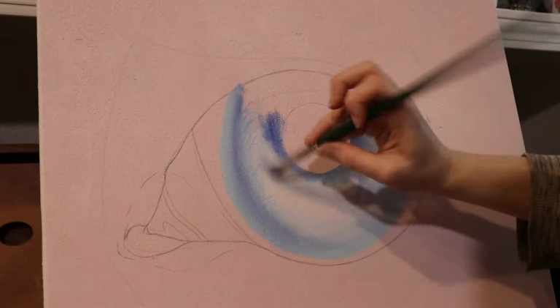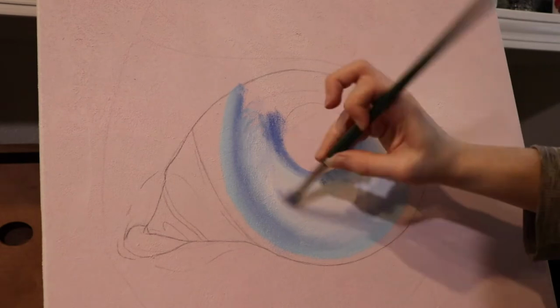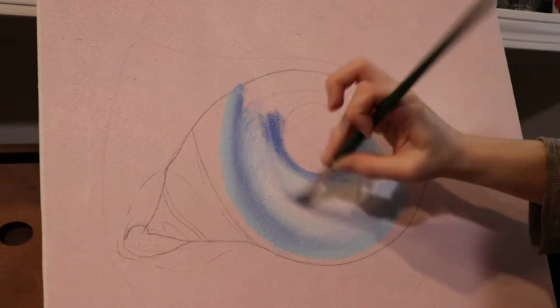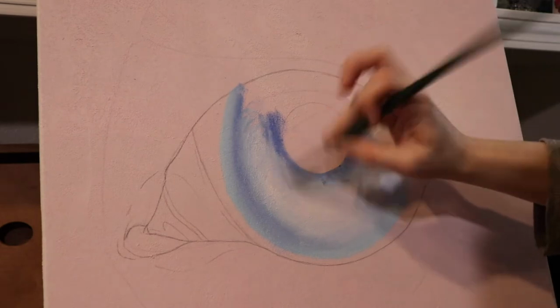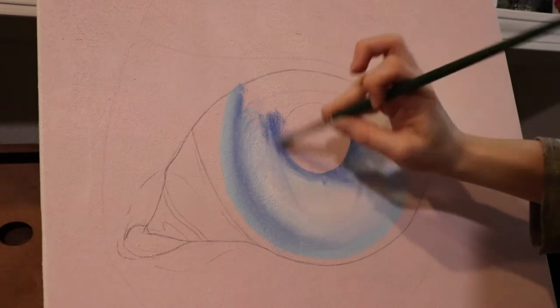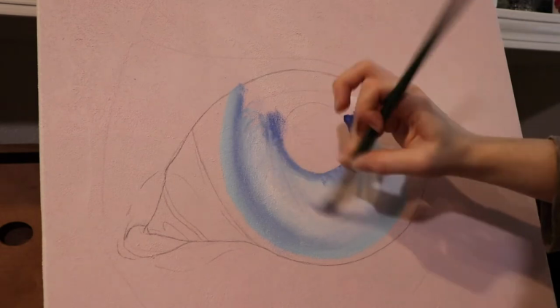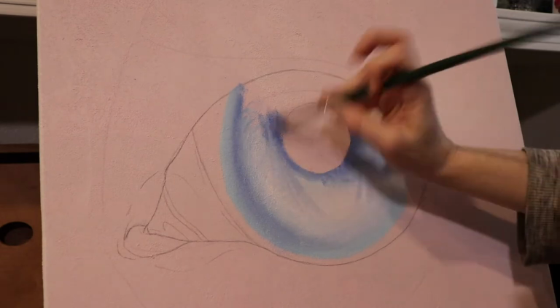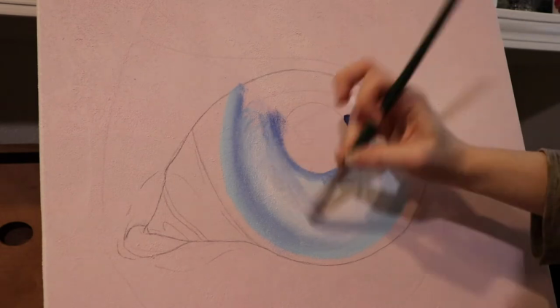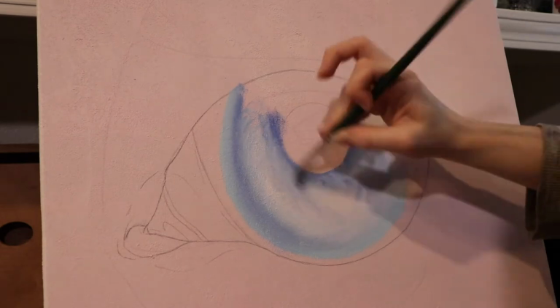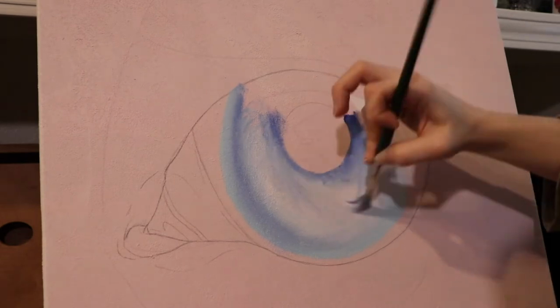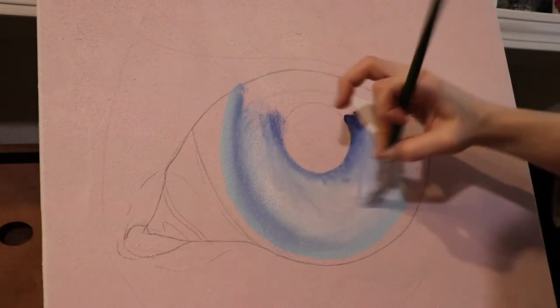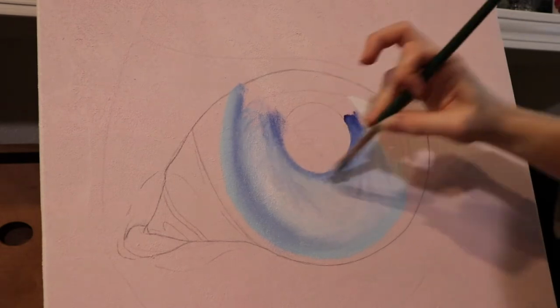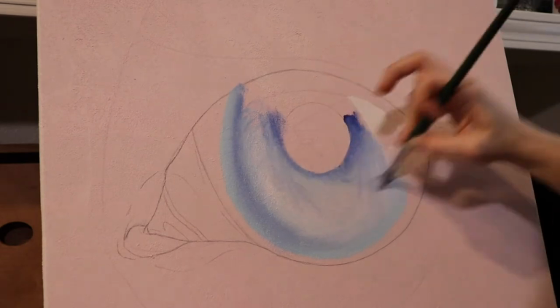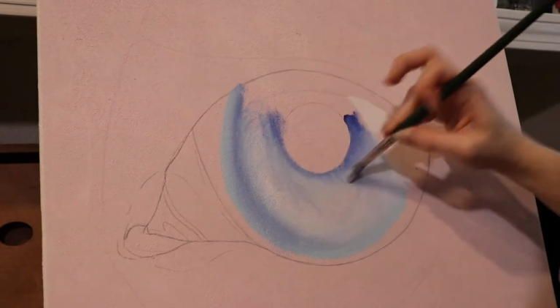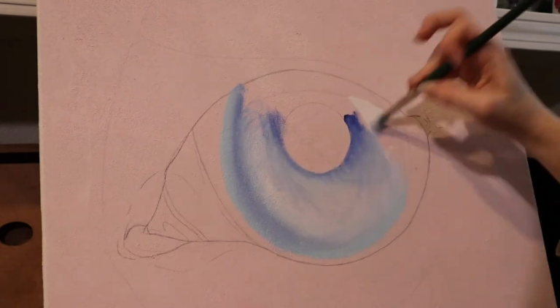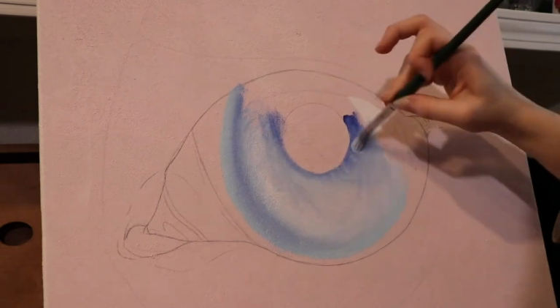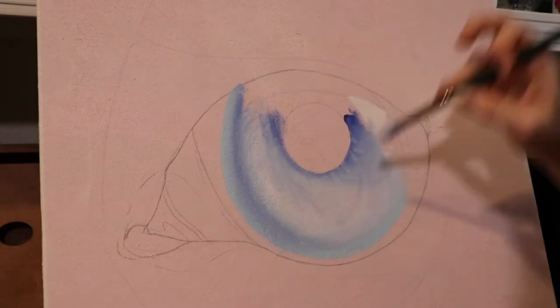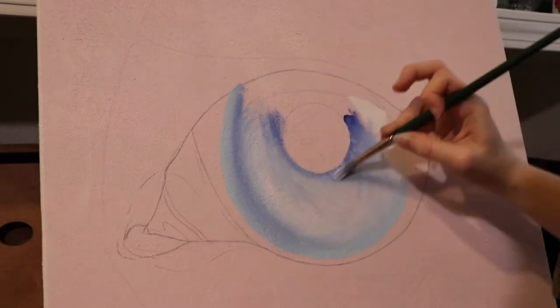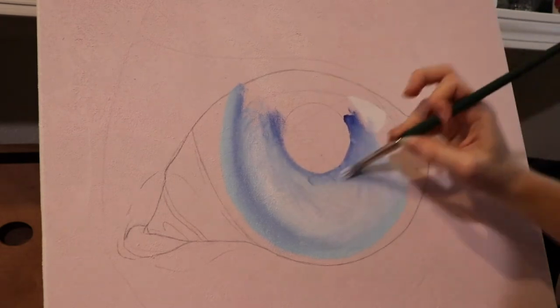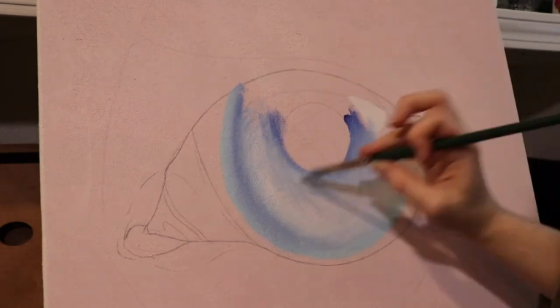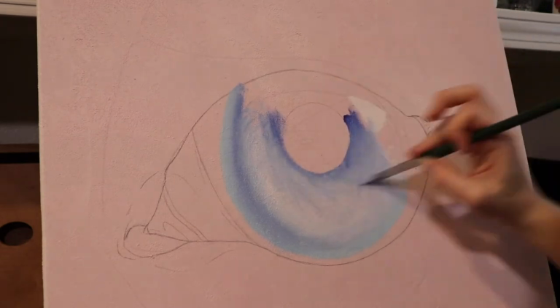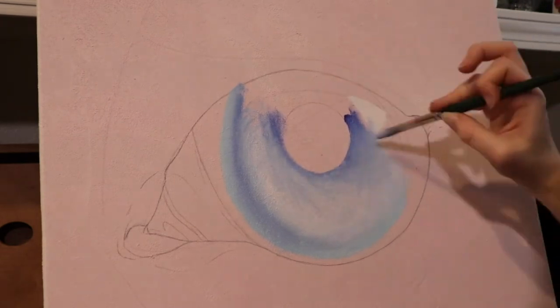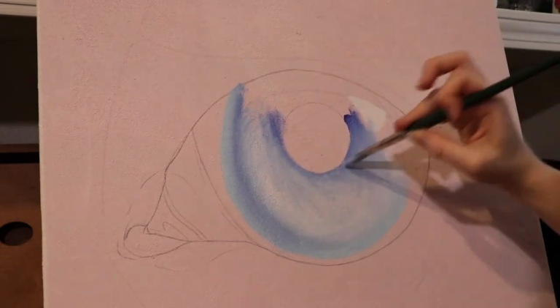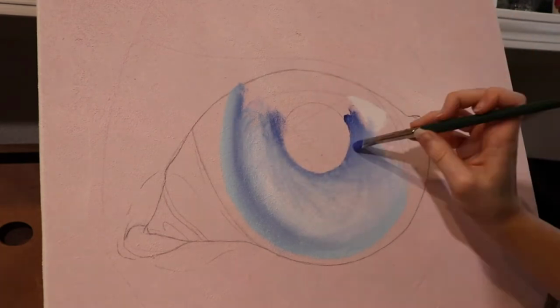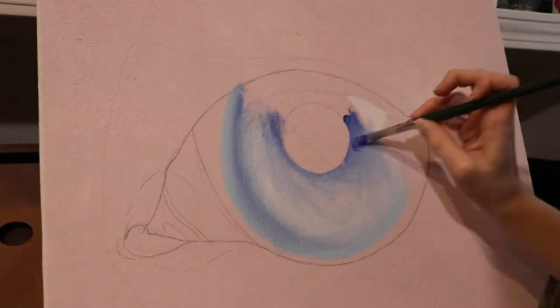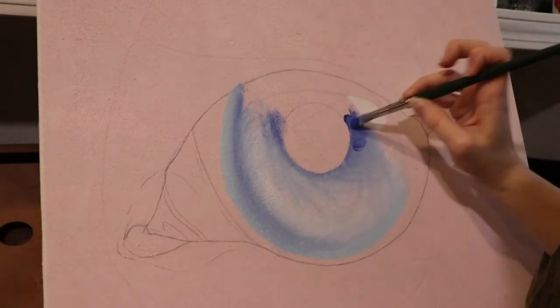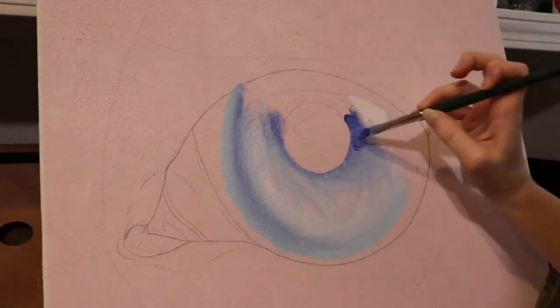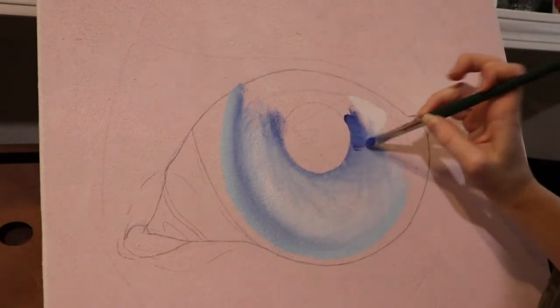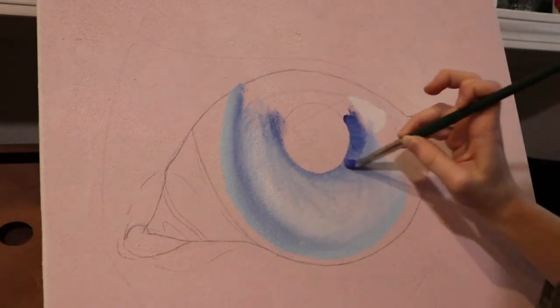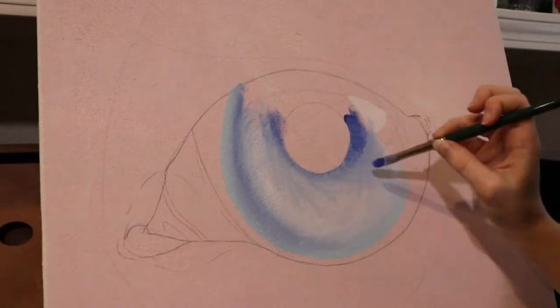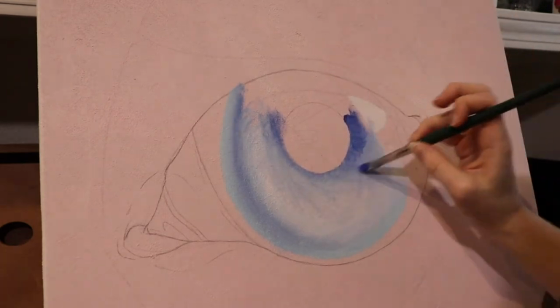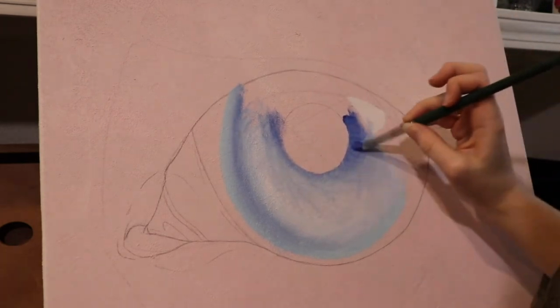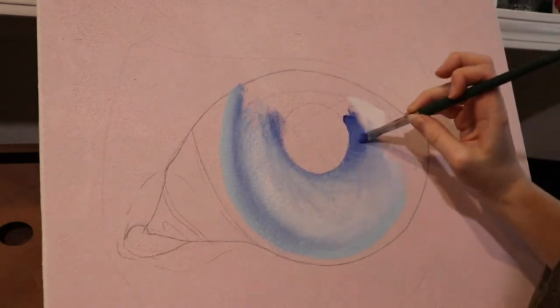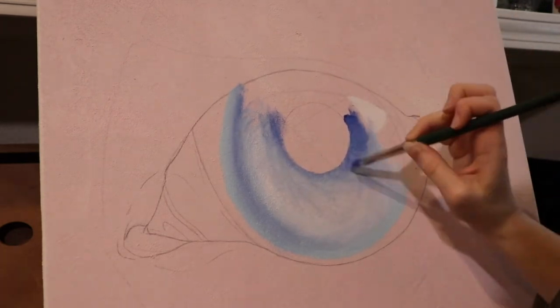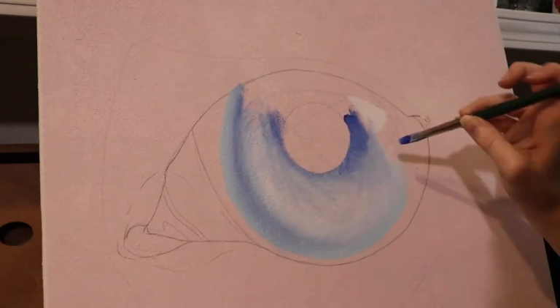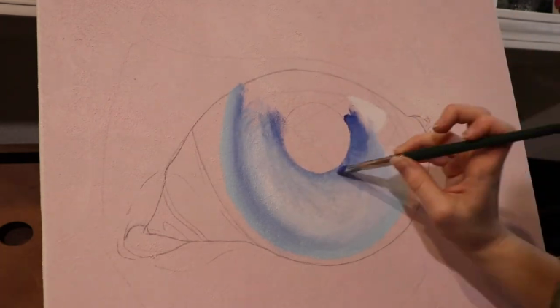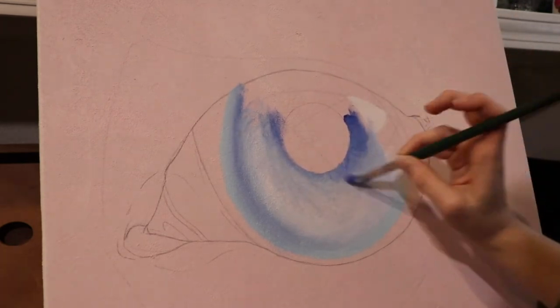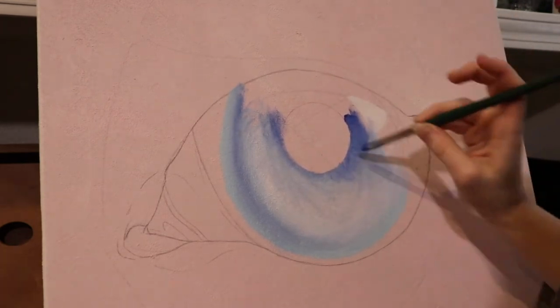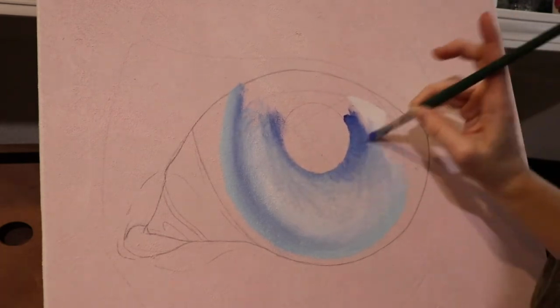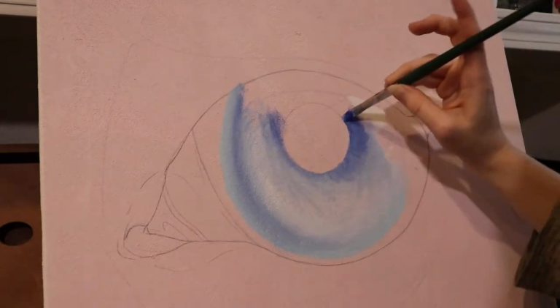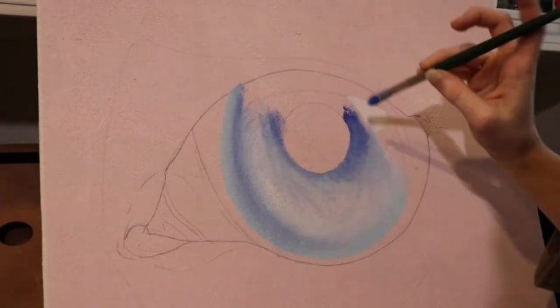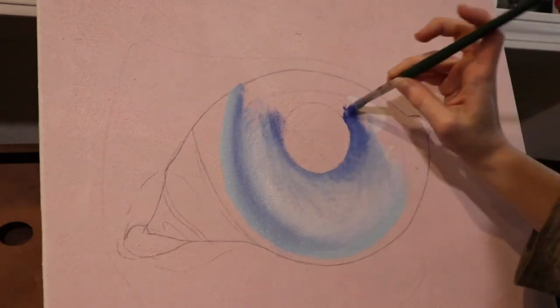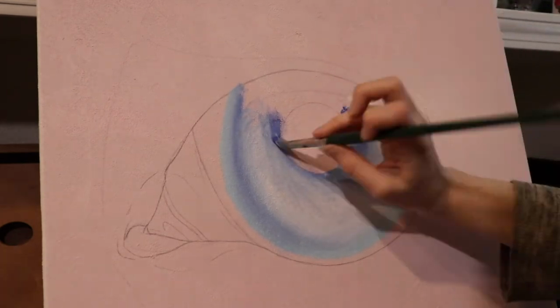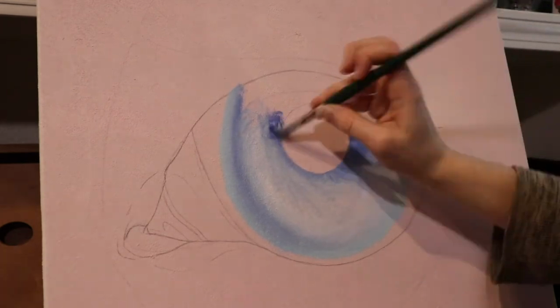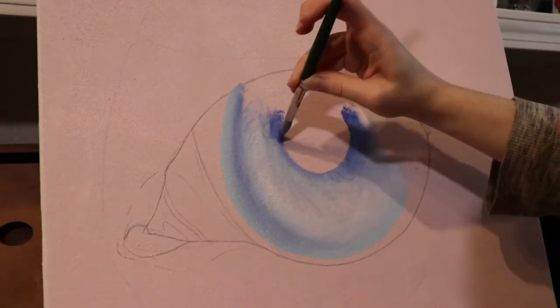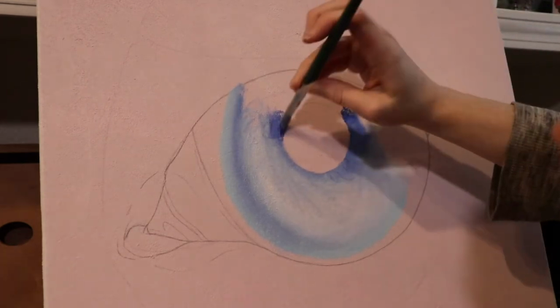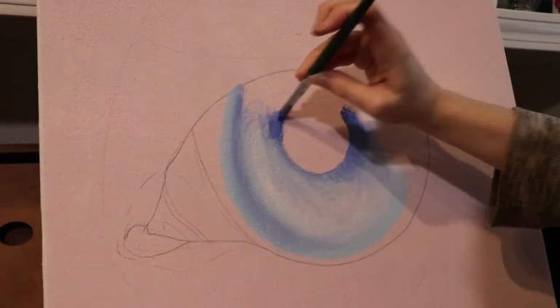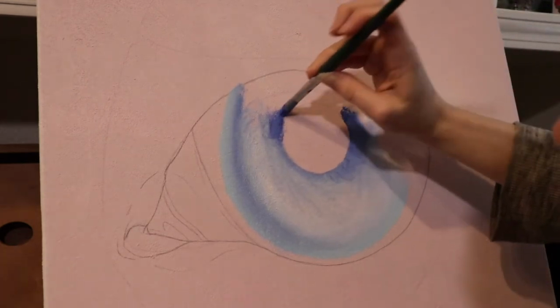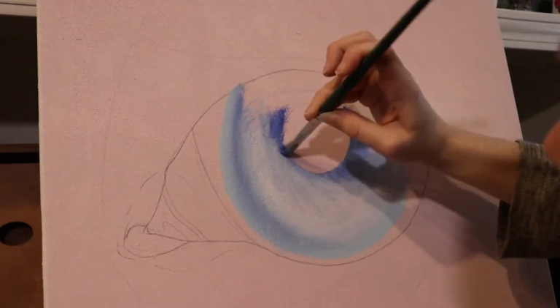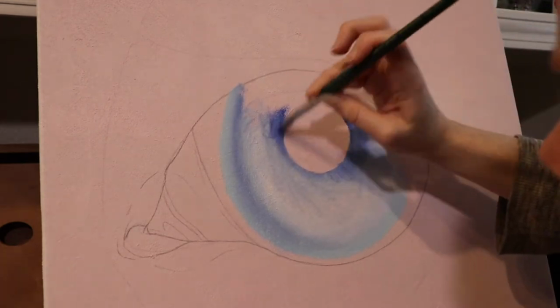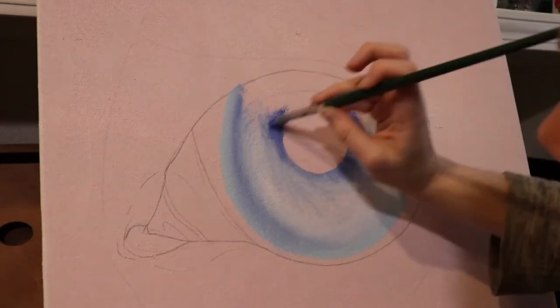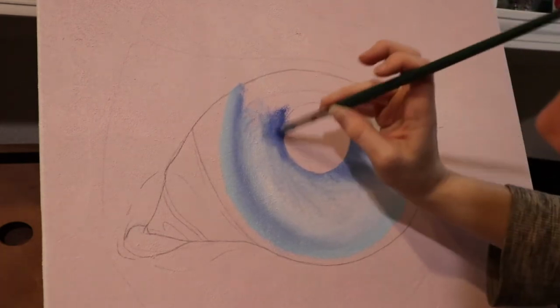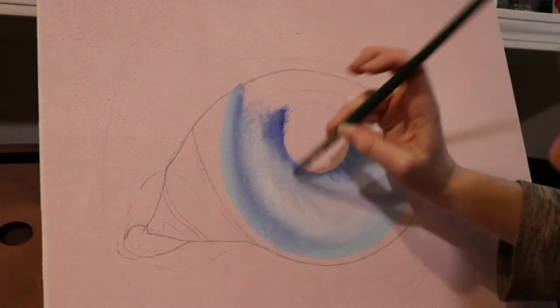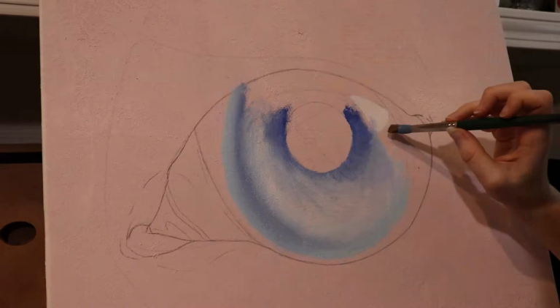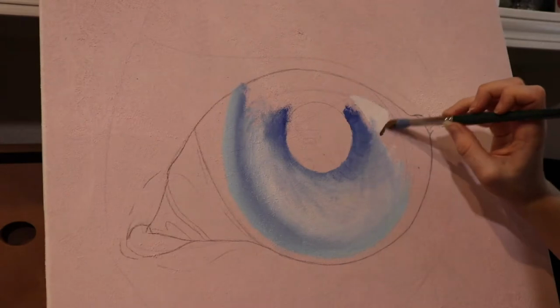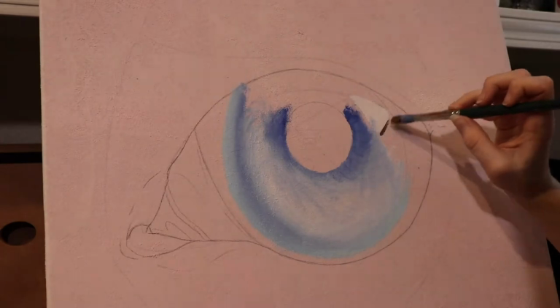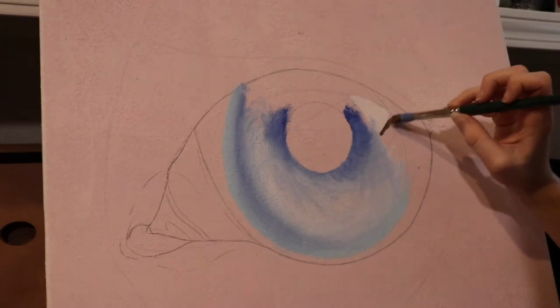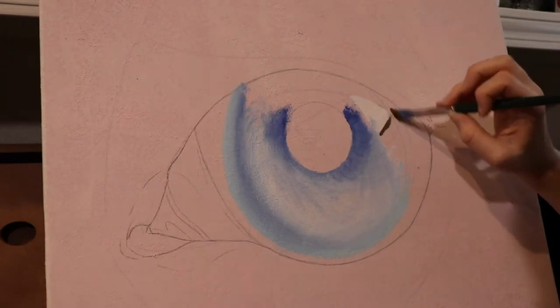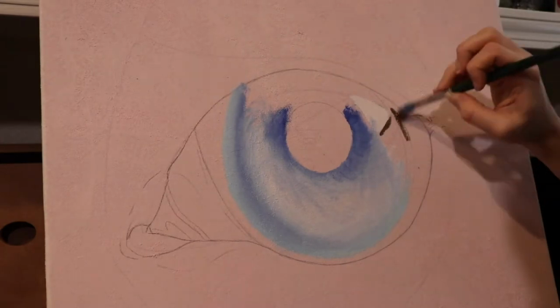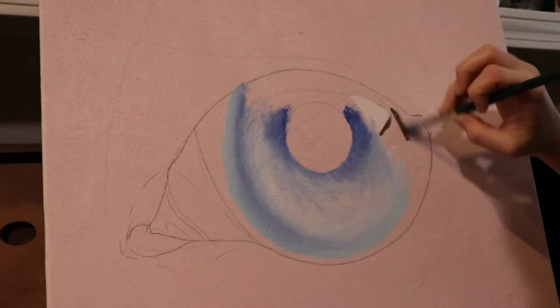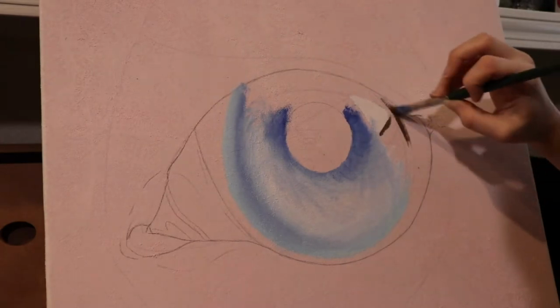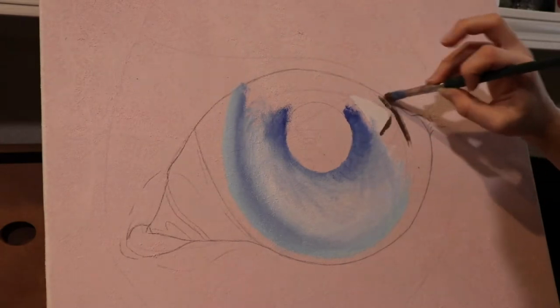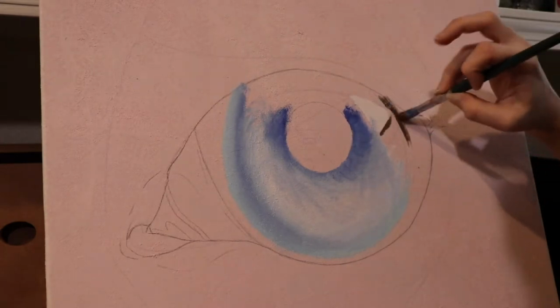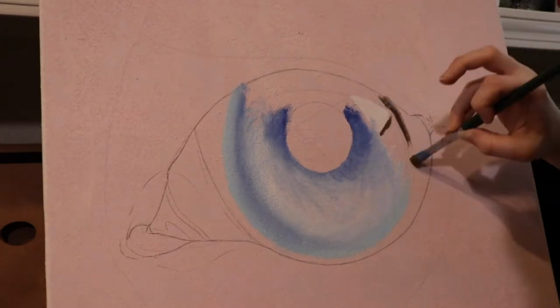They're like, what's this? Is it a toy? So it was really difficult to actually get this picture.